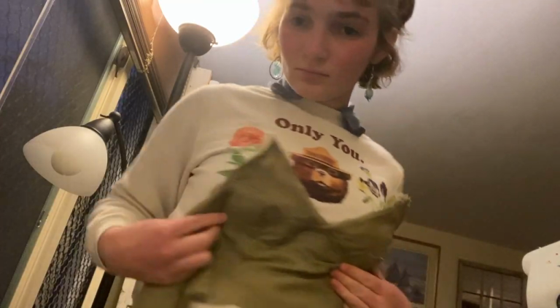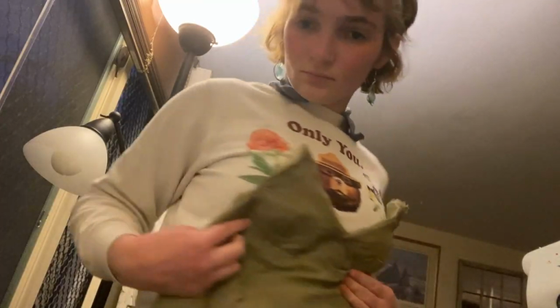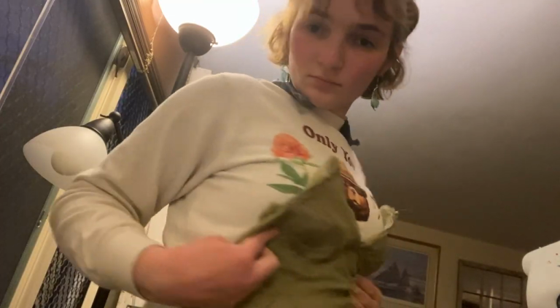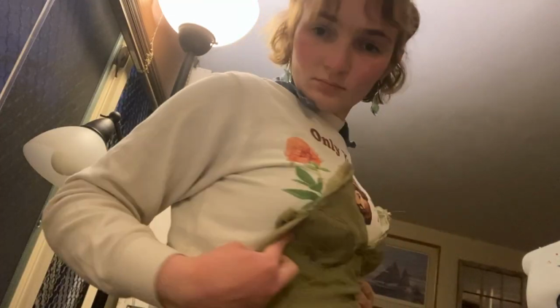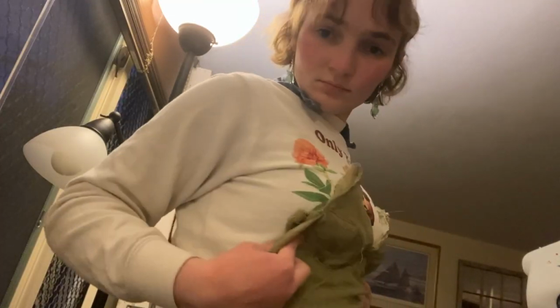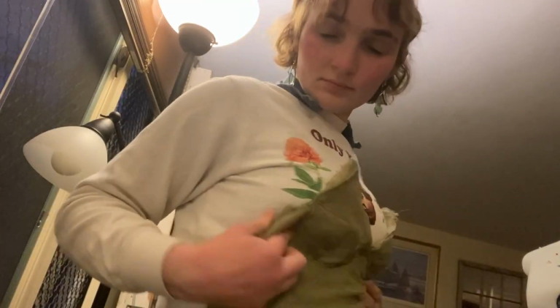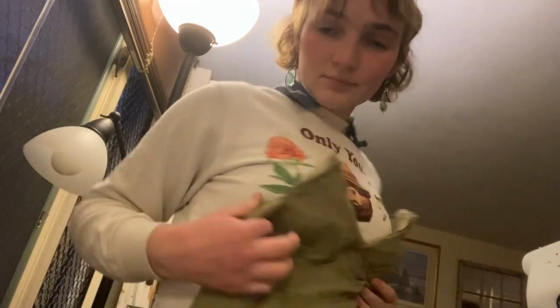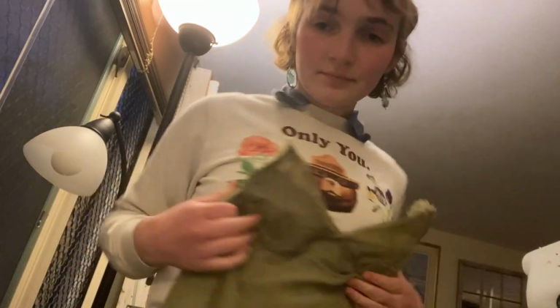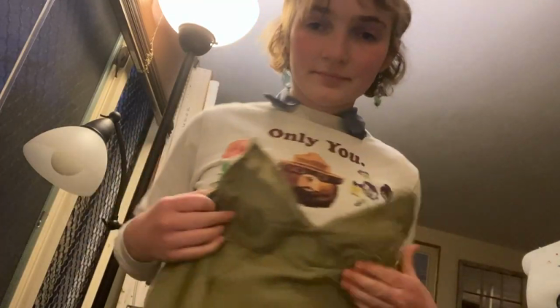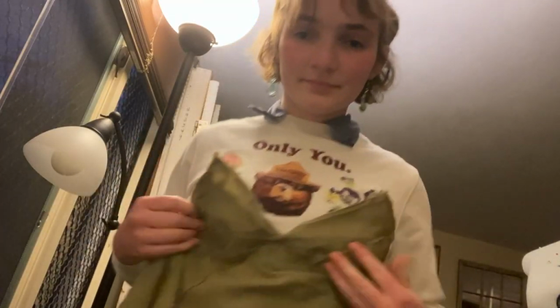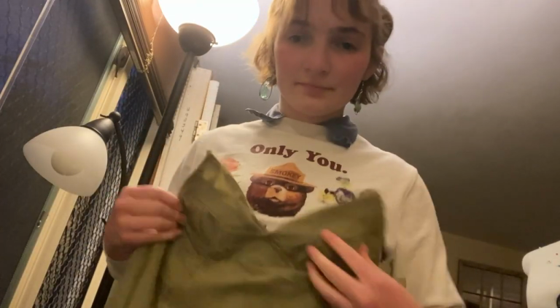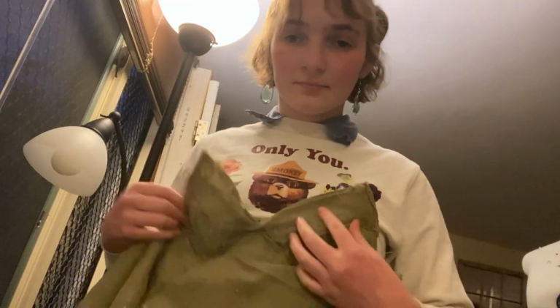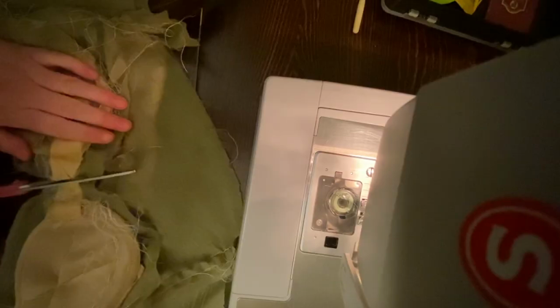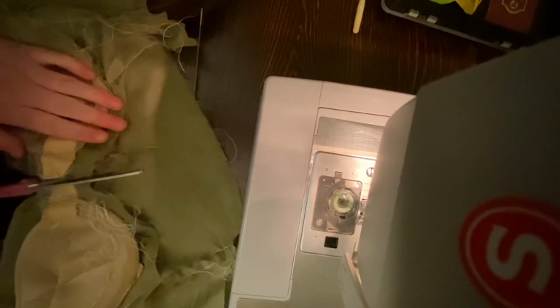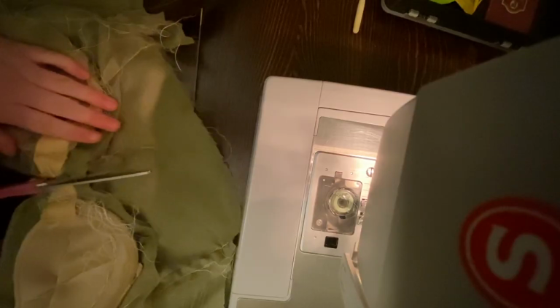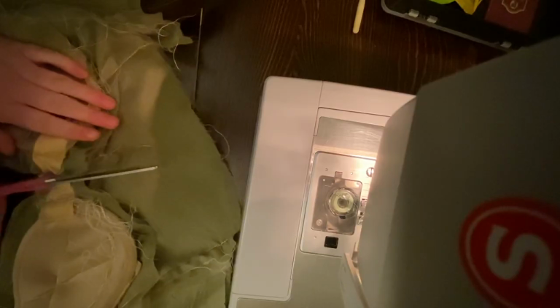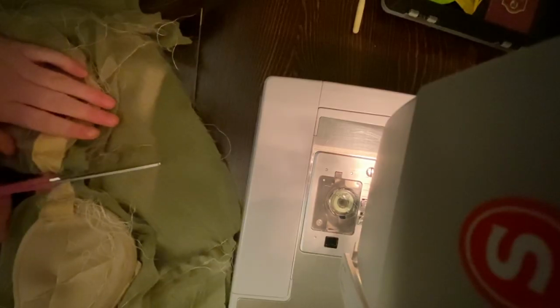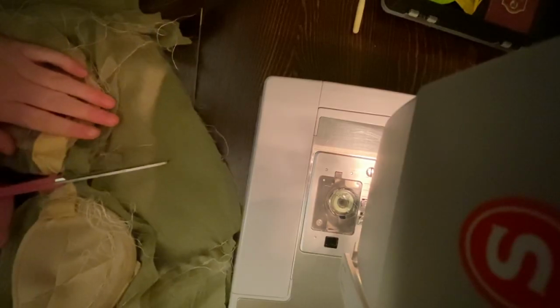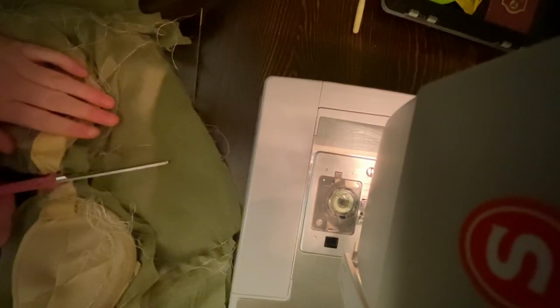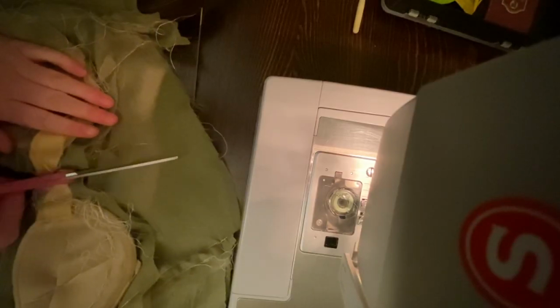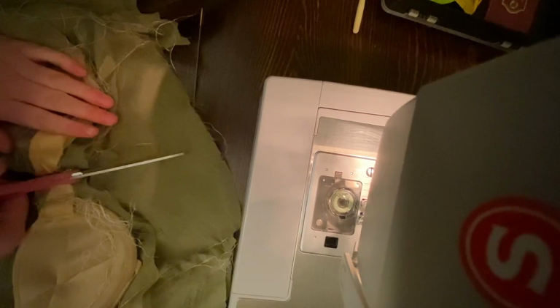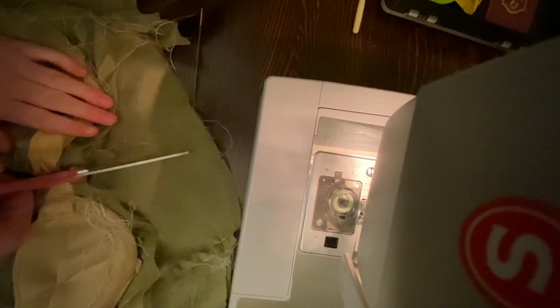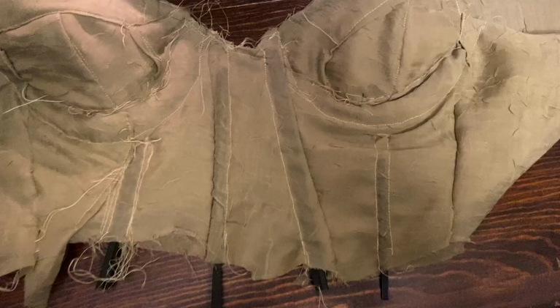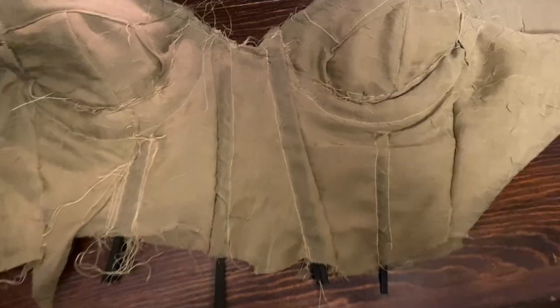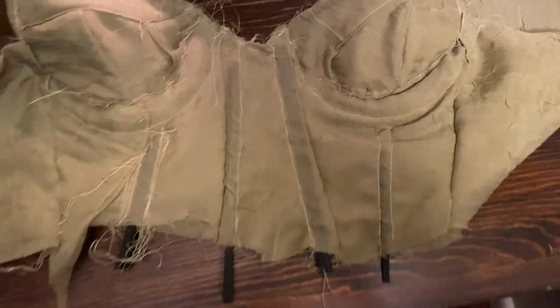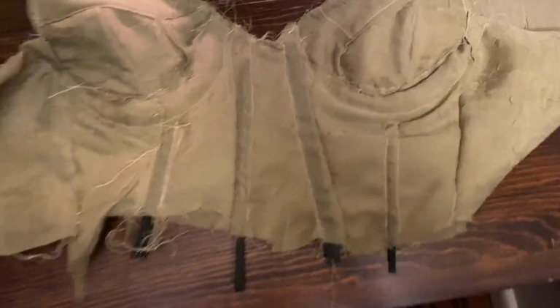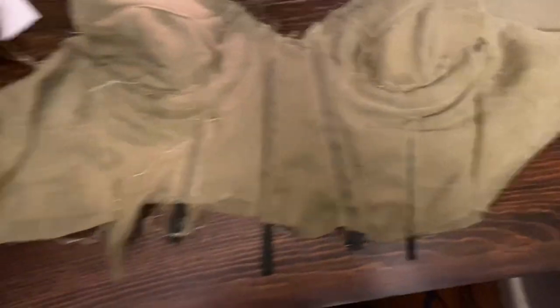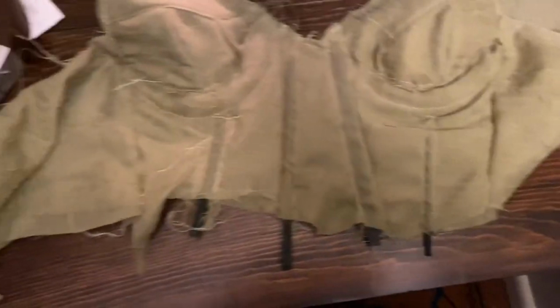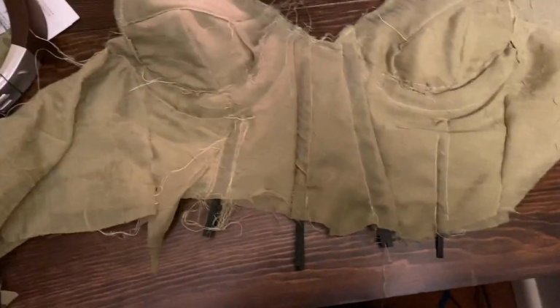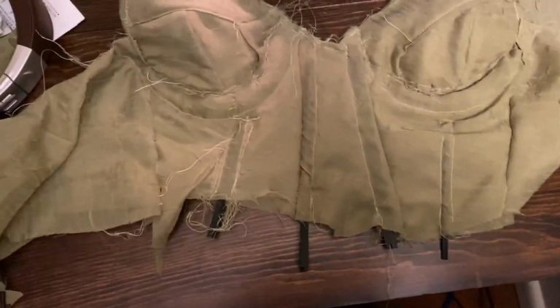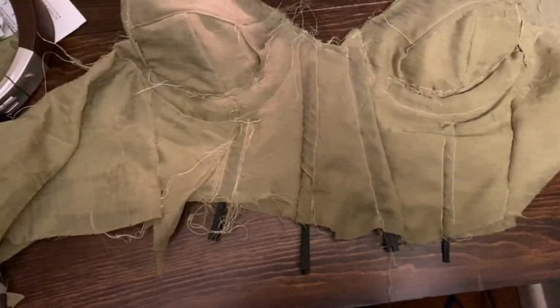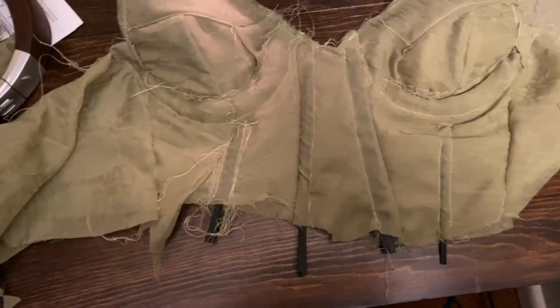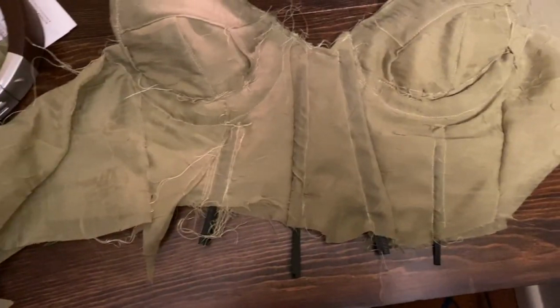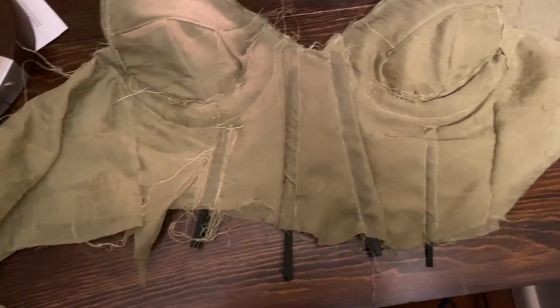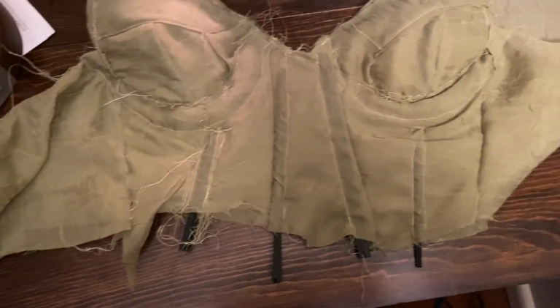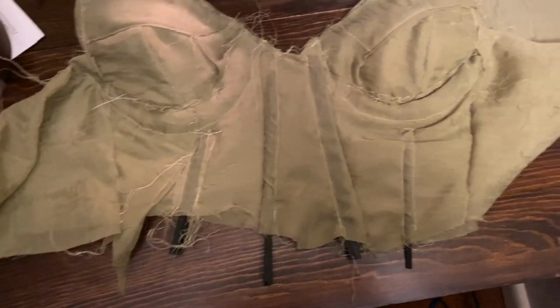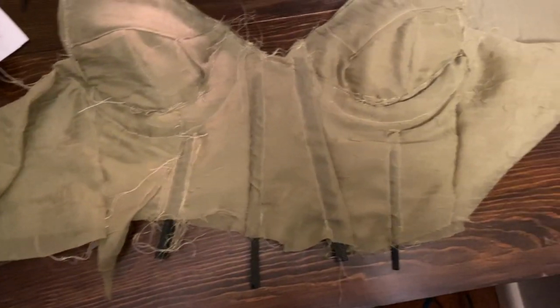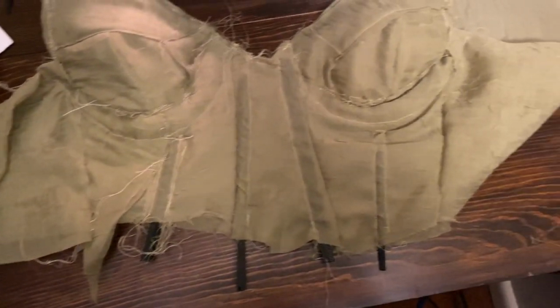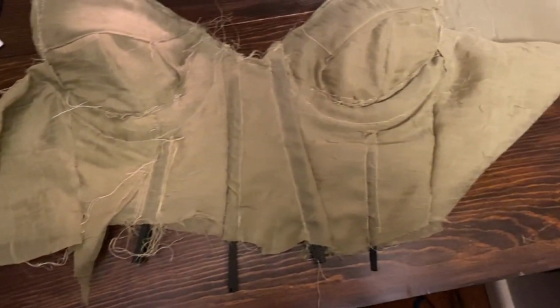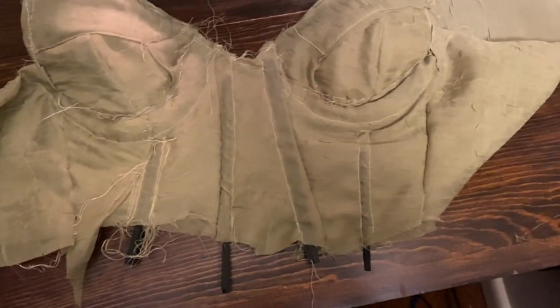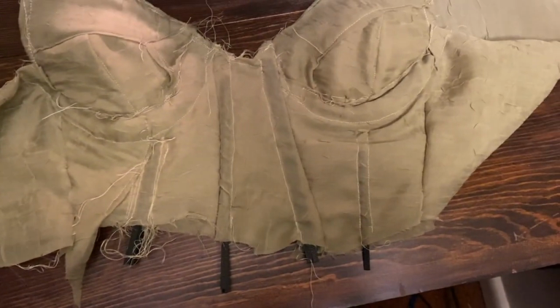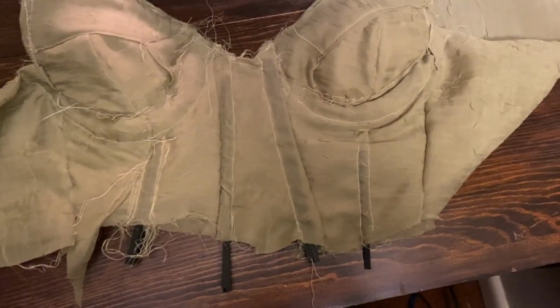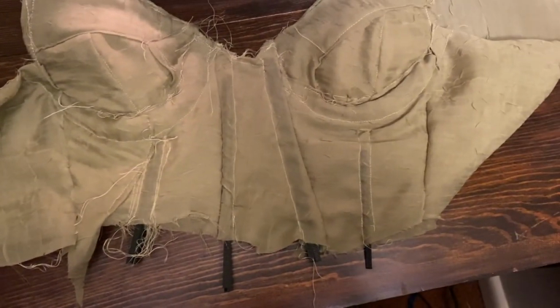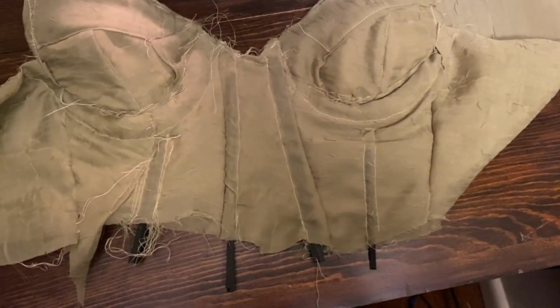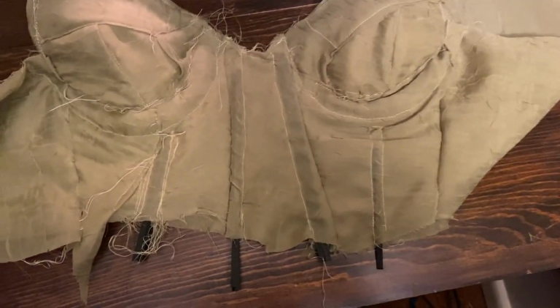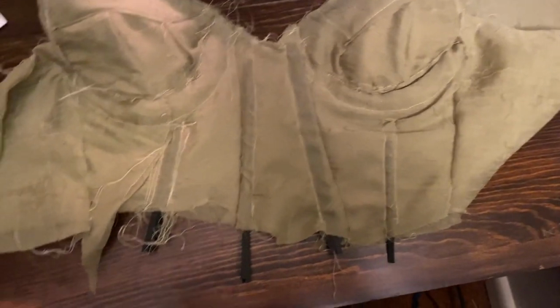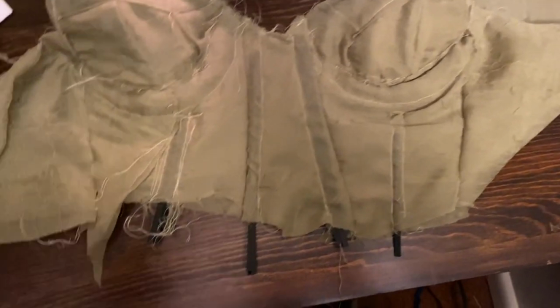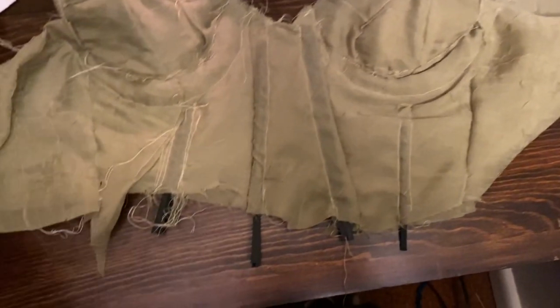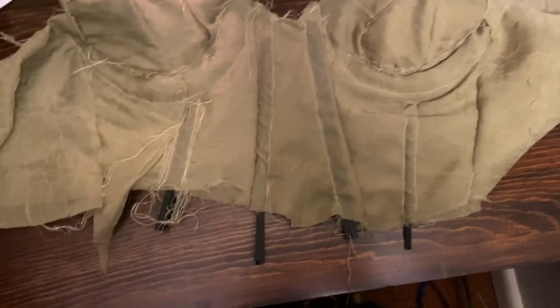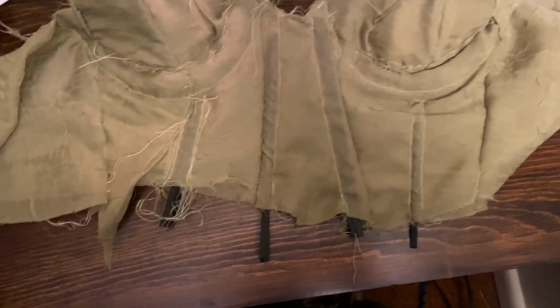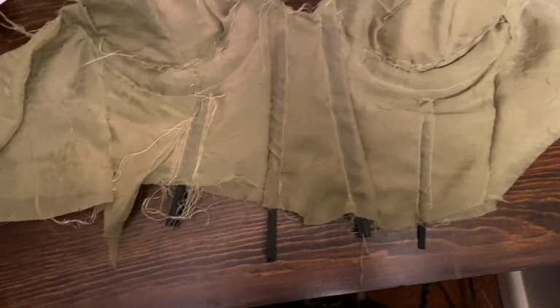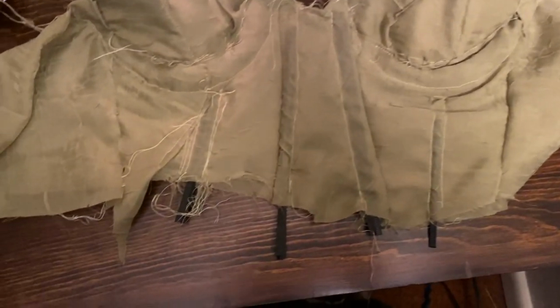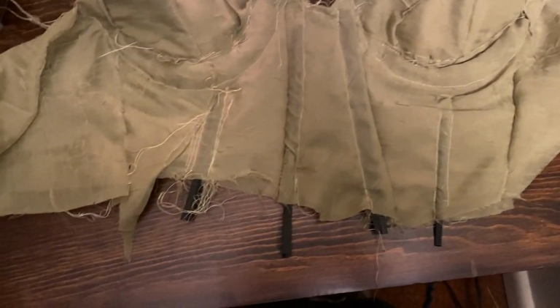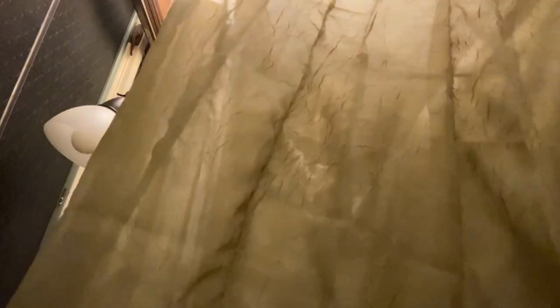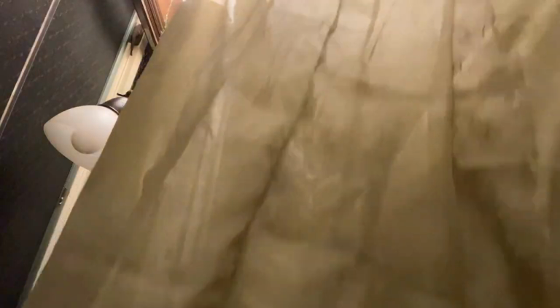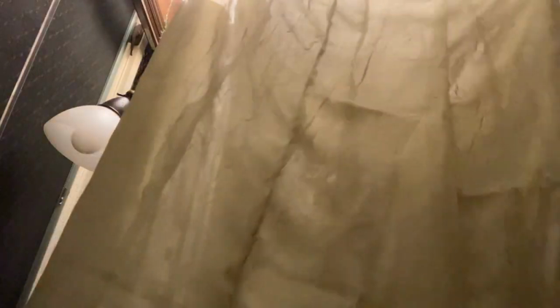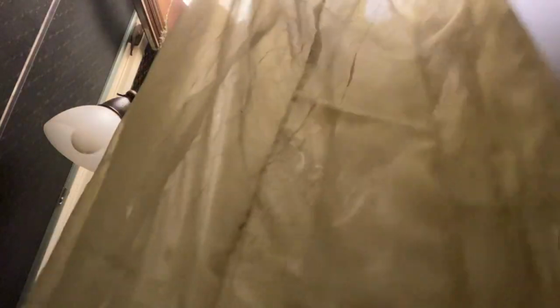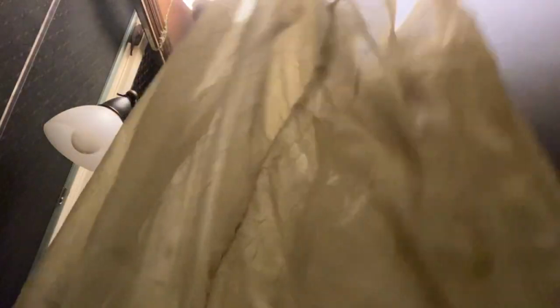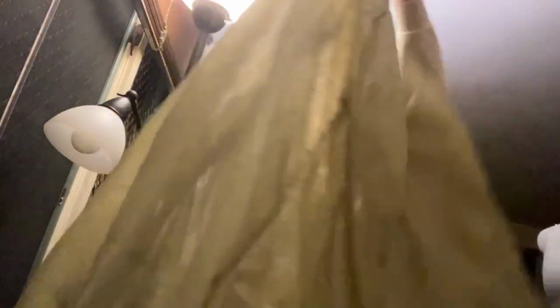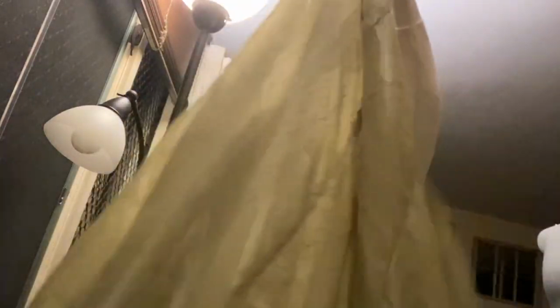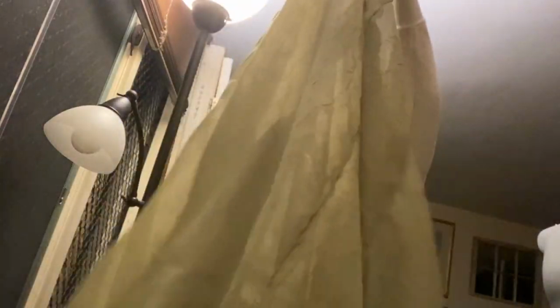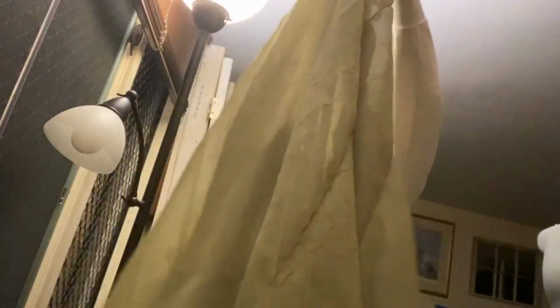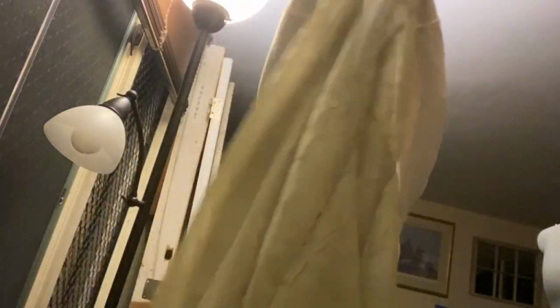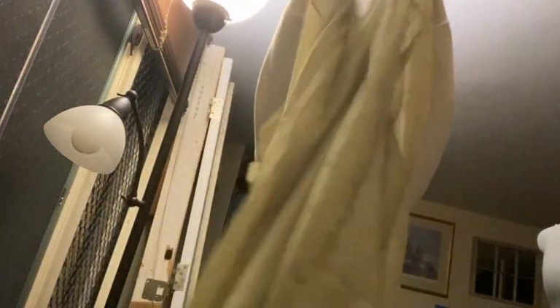I added the boning, which were zip ties. Just before prom, I realized that some were poking through the fabric, so I added some felt patches over them.